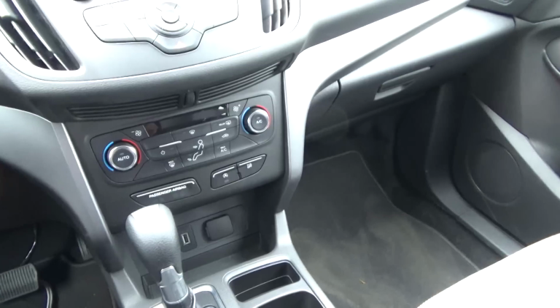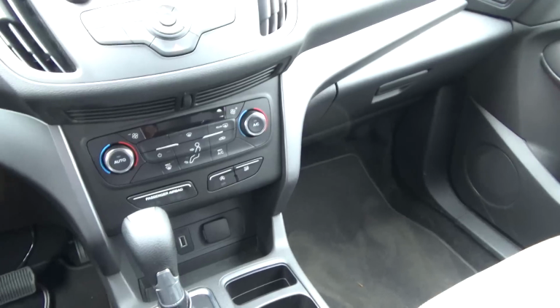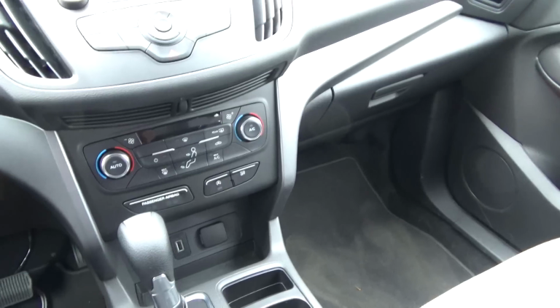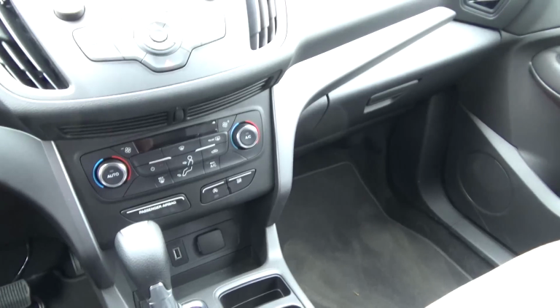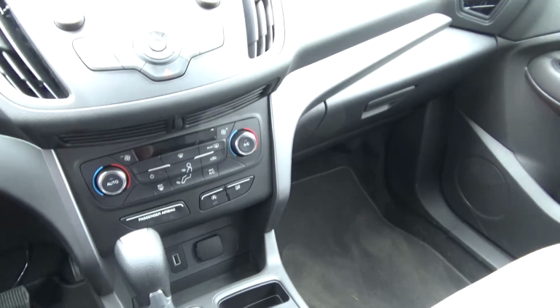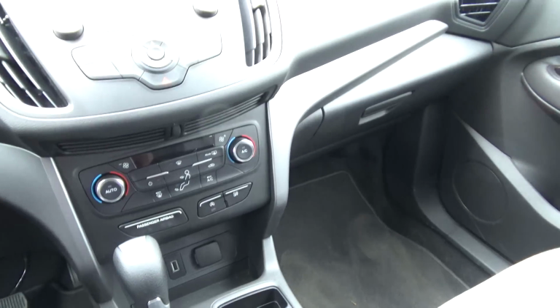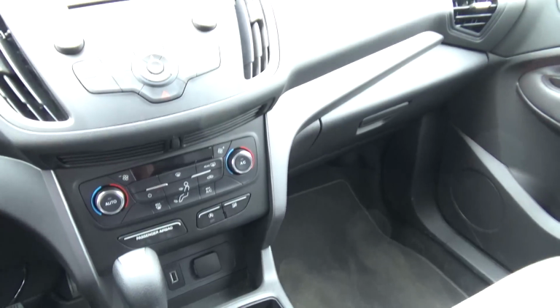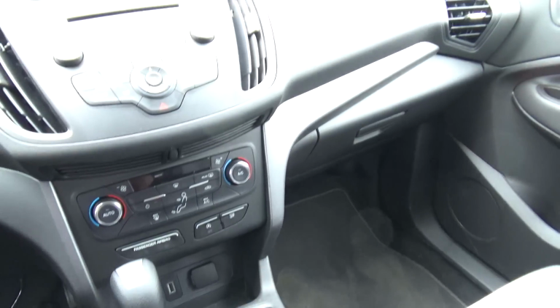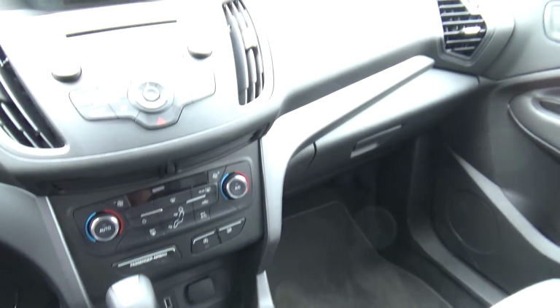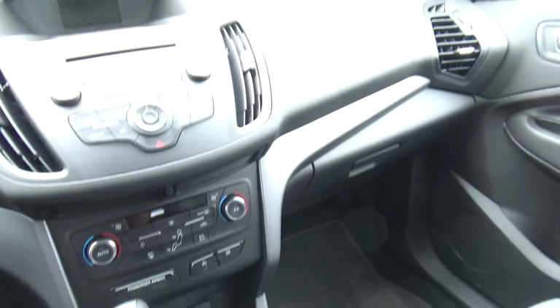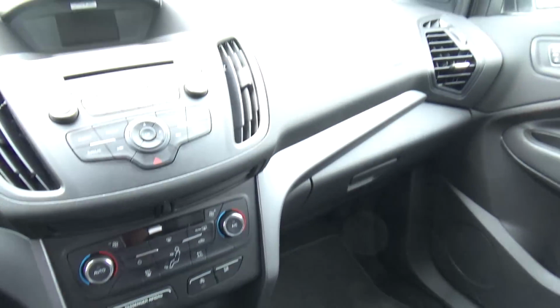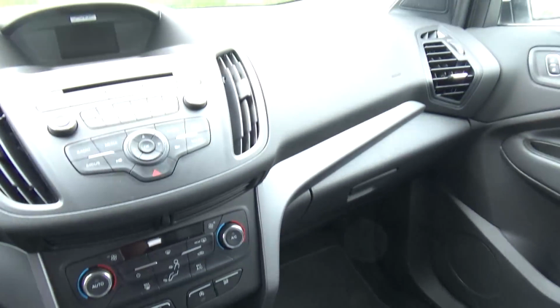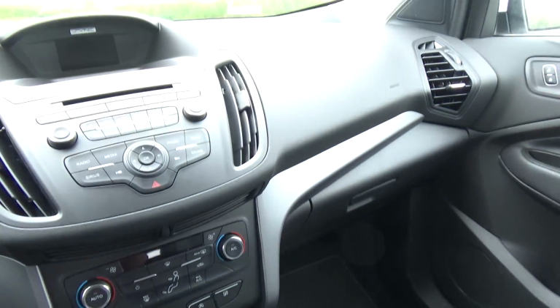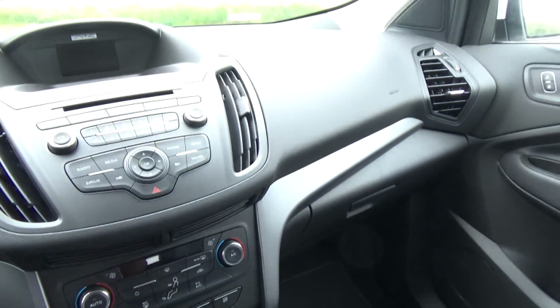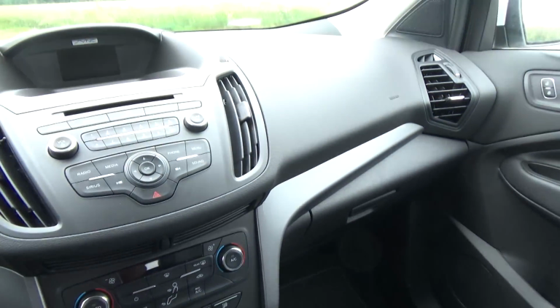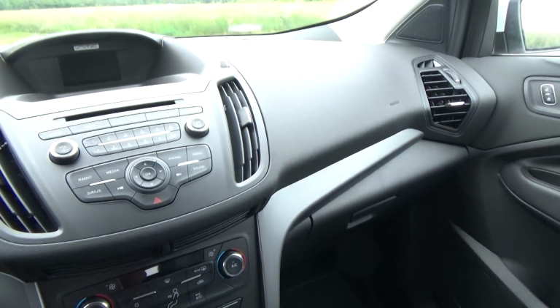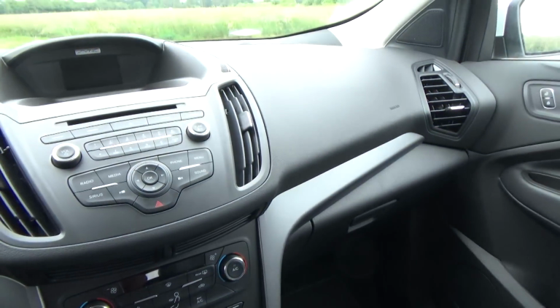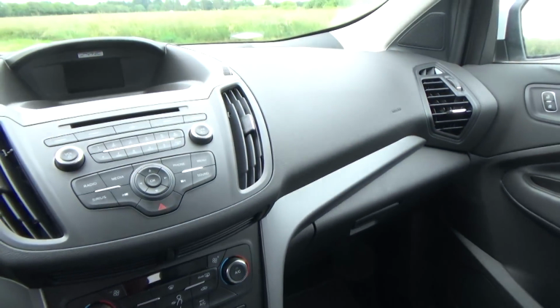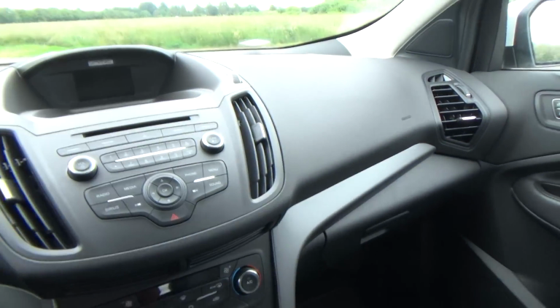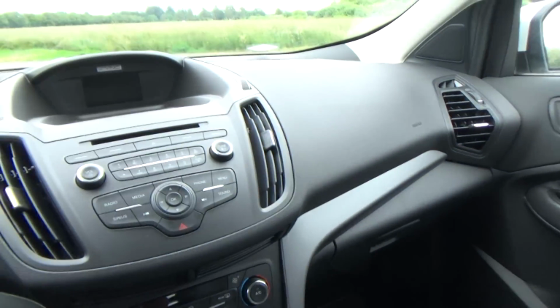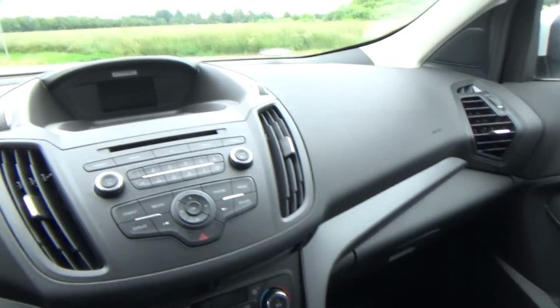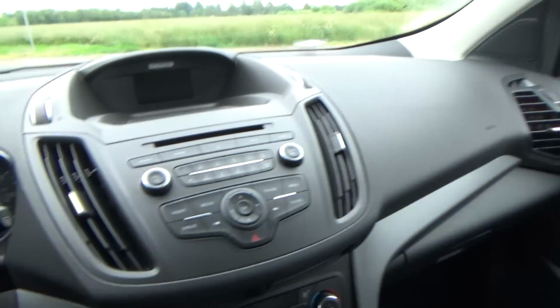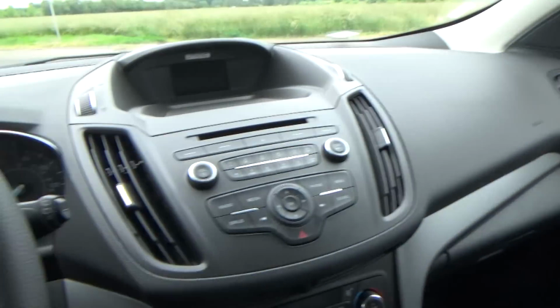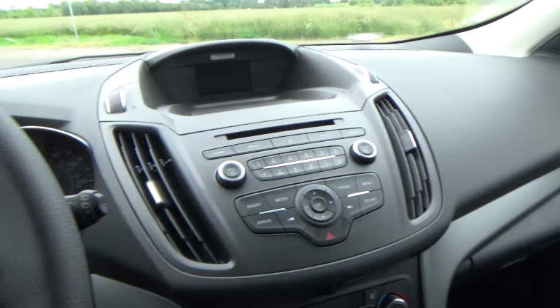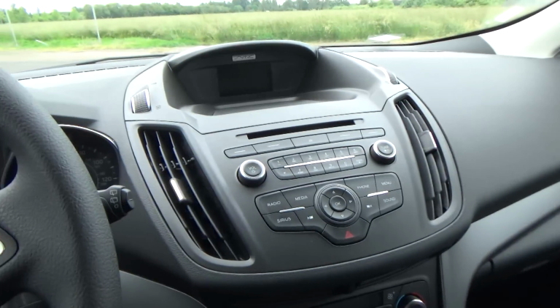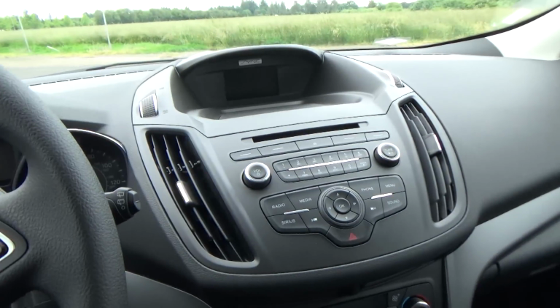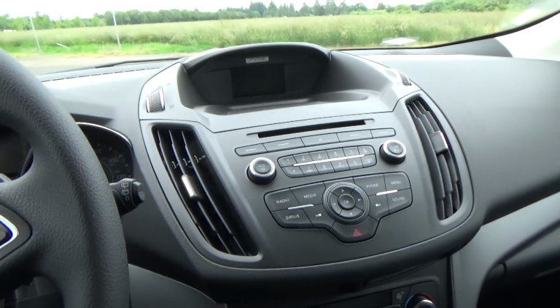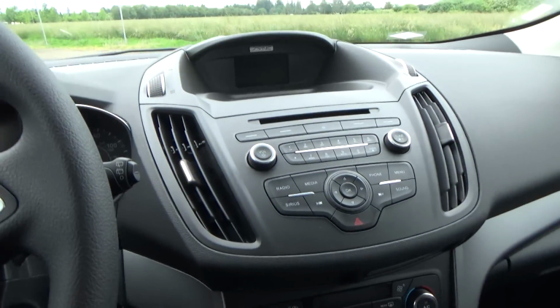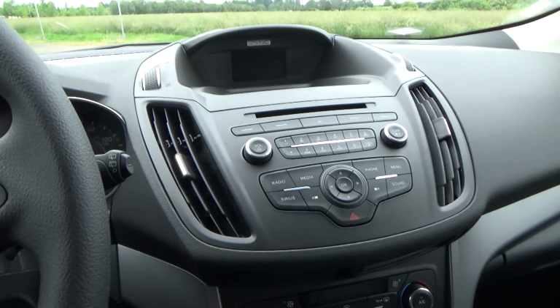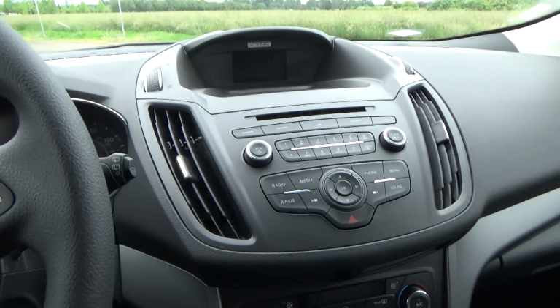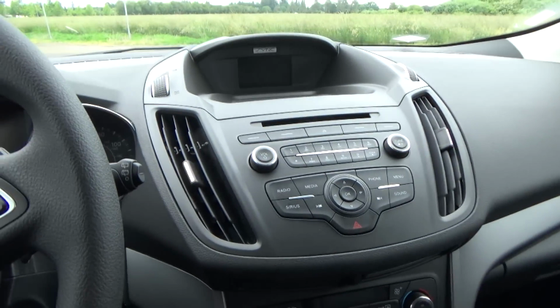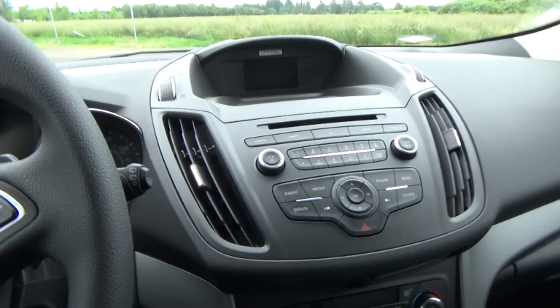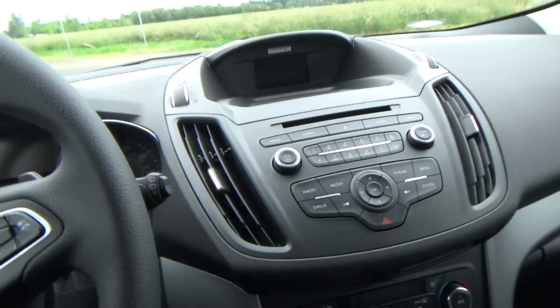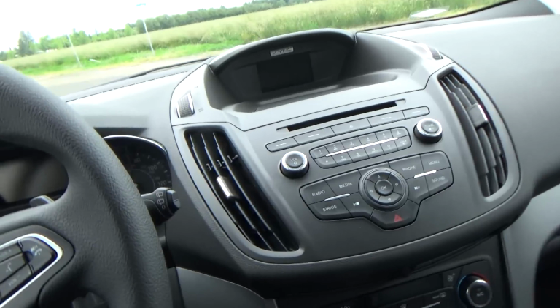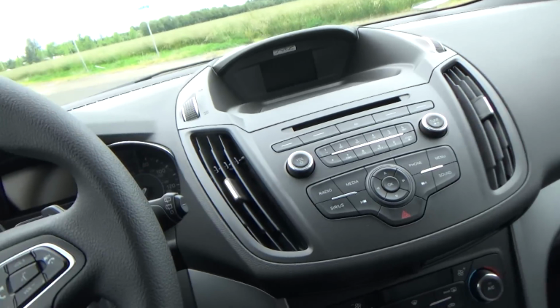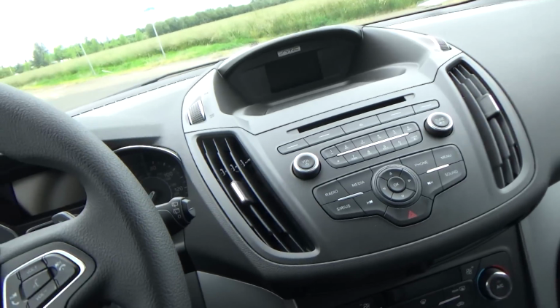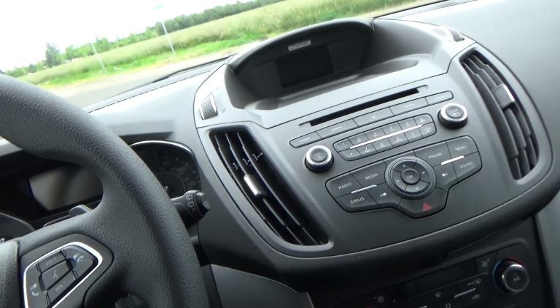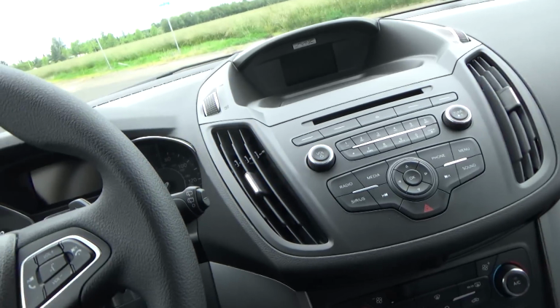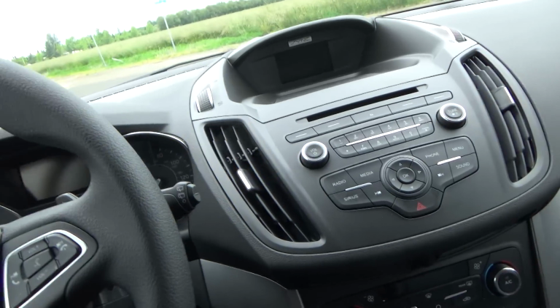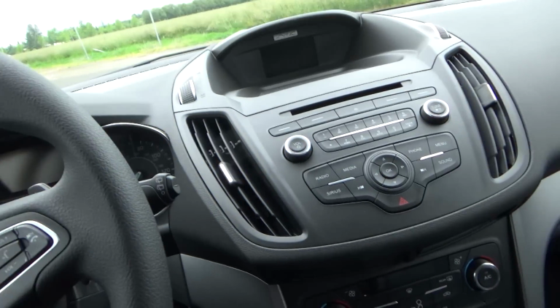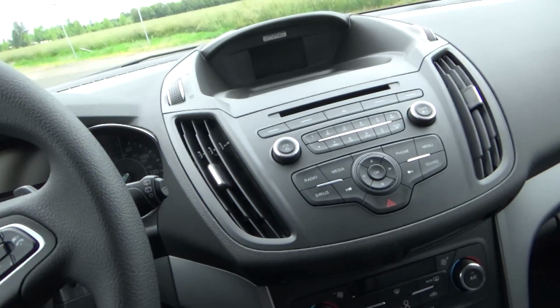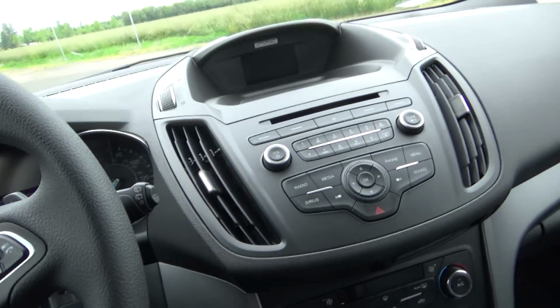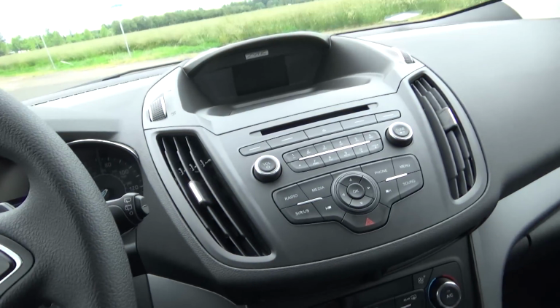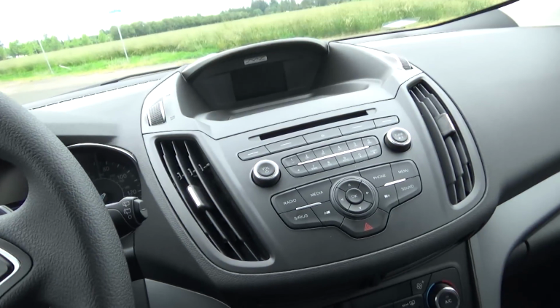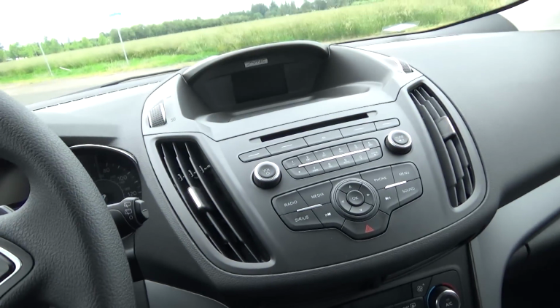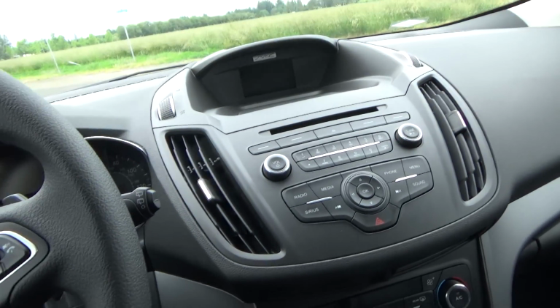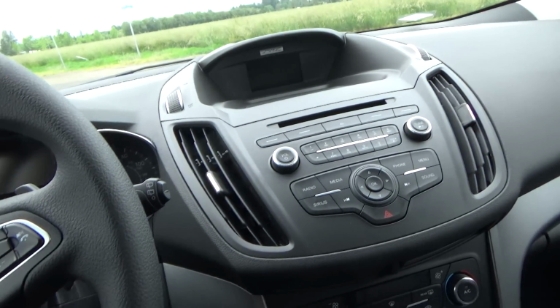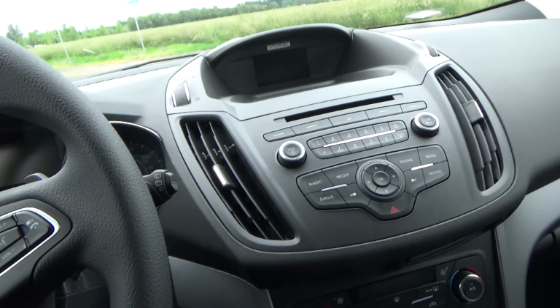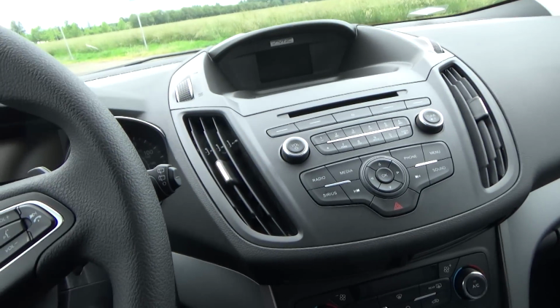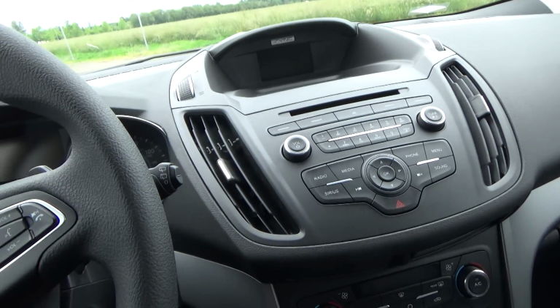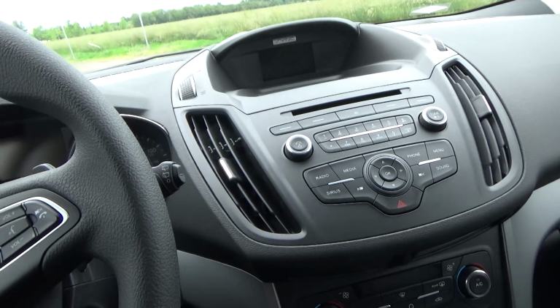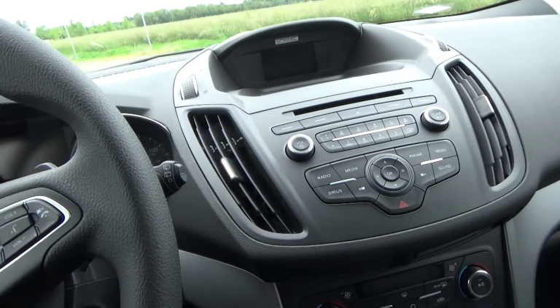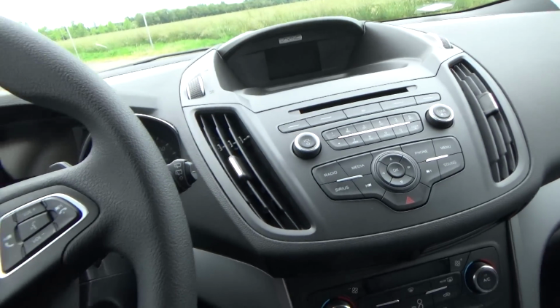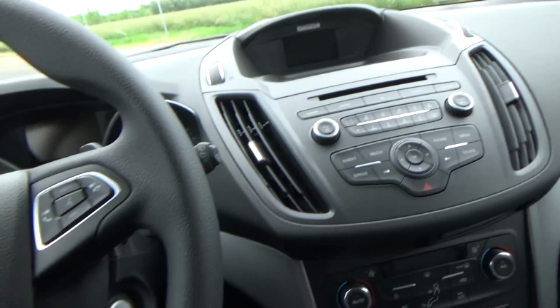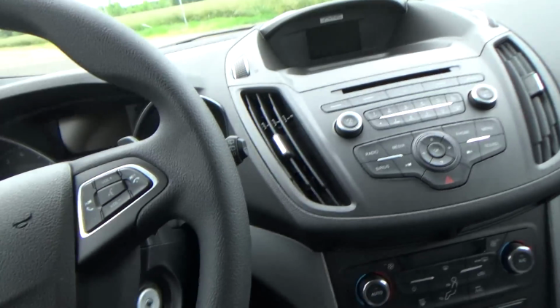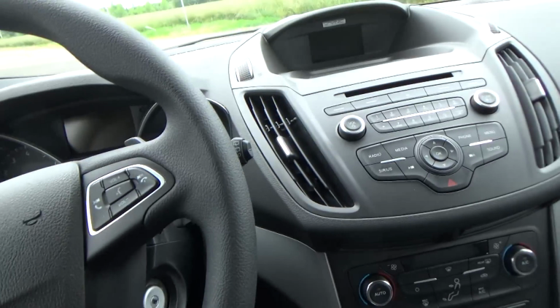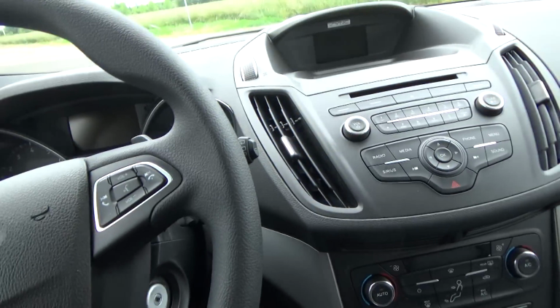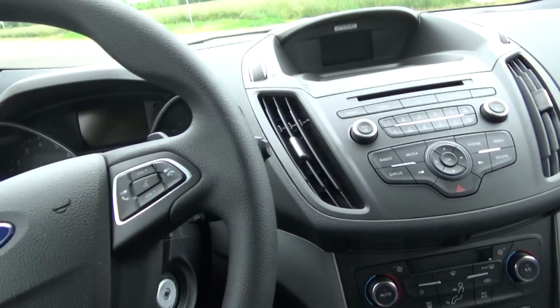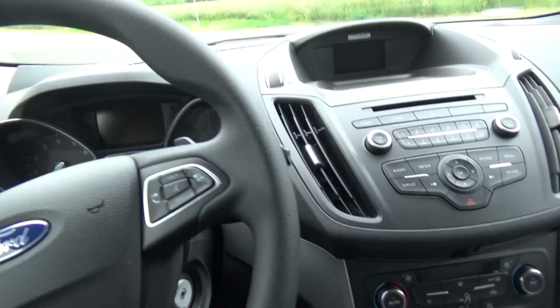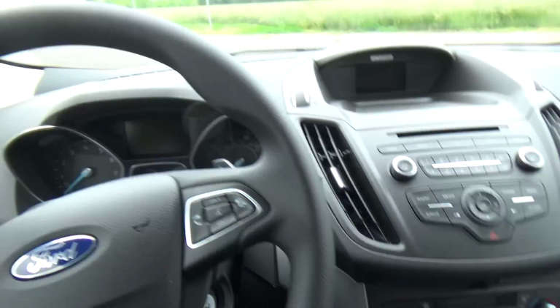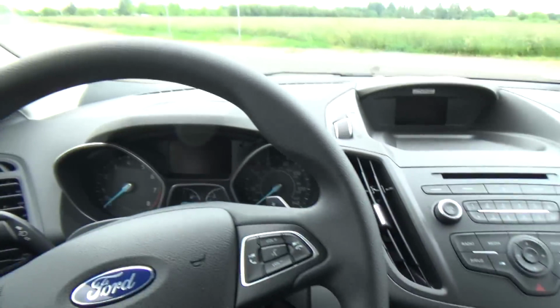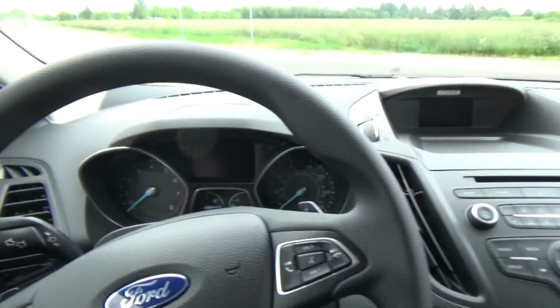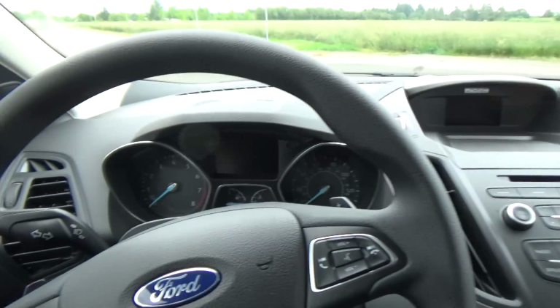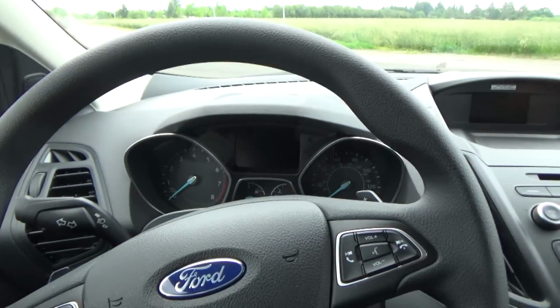Overall, the interior is really, really good. I'm a big guy, and I'm really comfortable in here — the seating position is perfect.